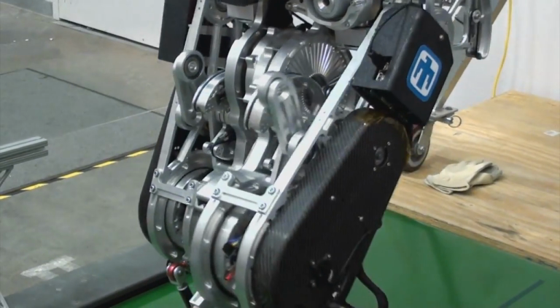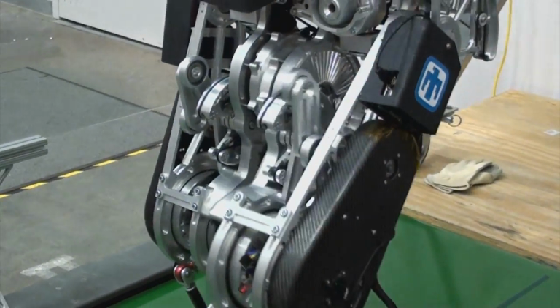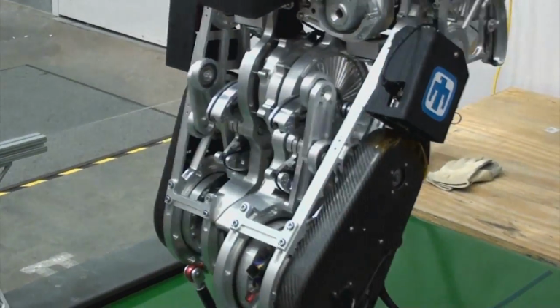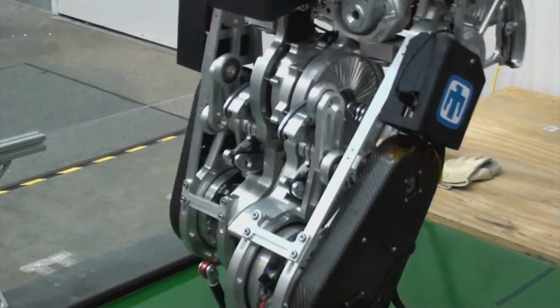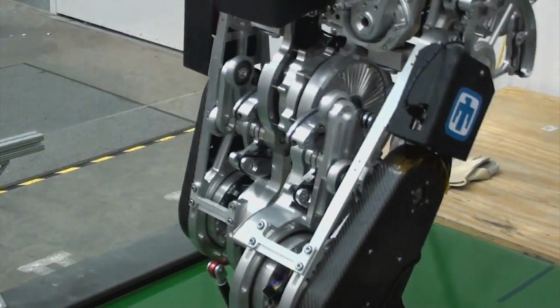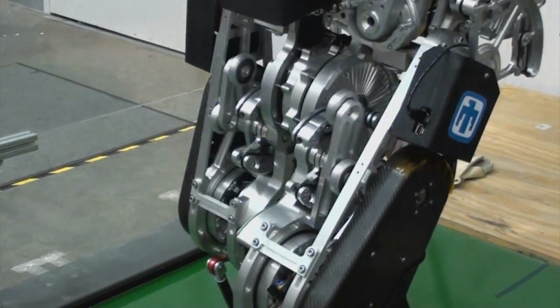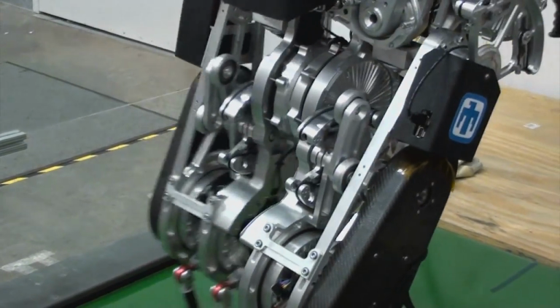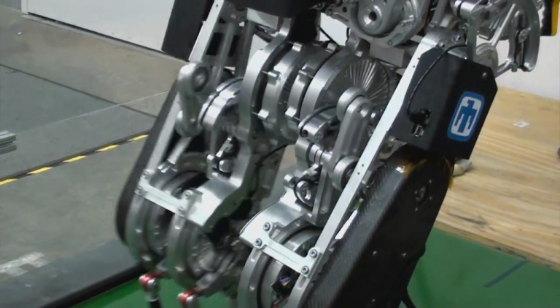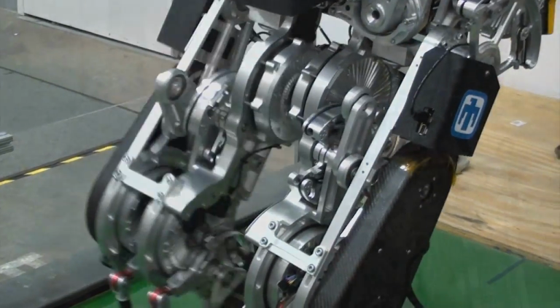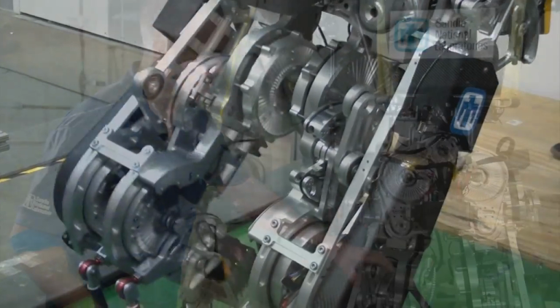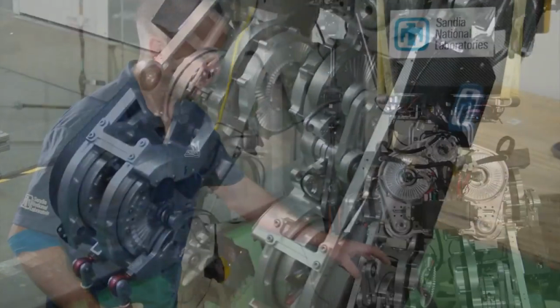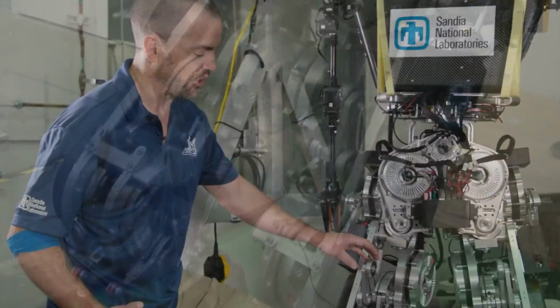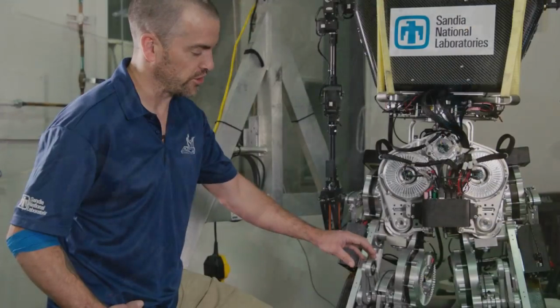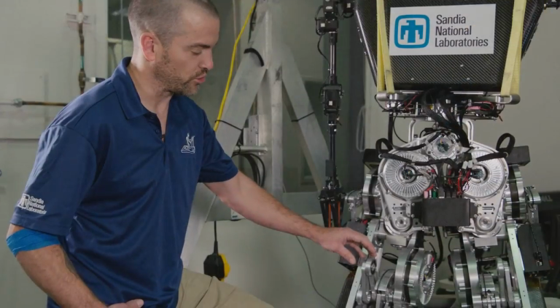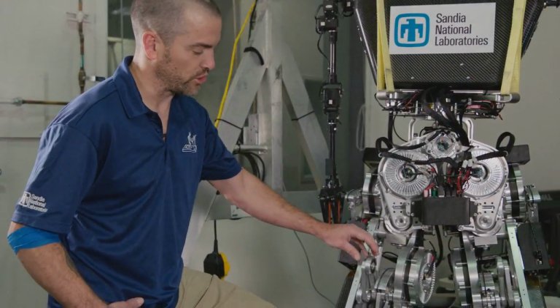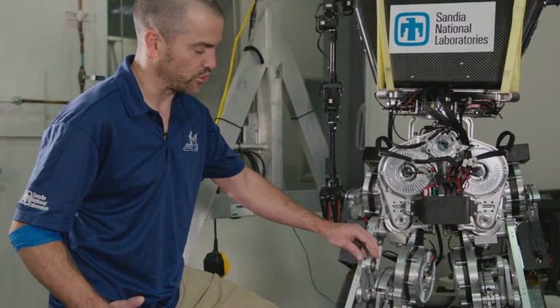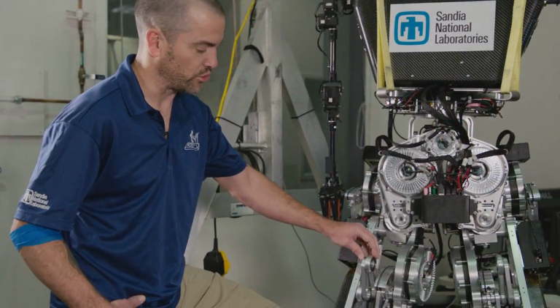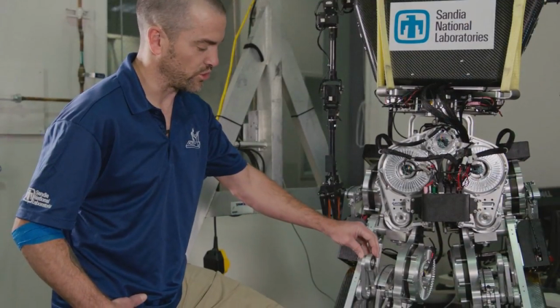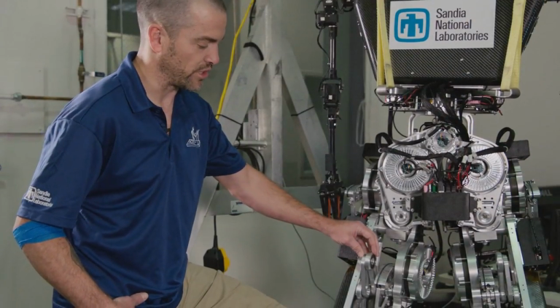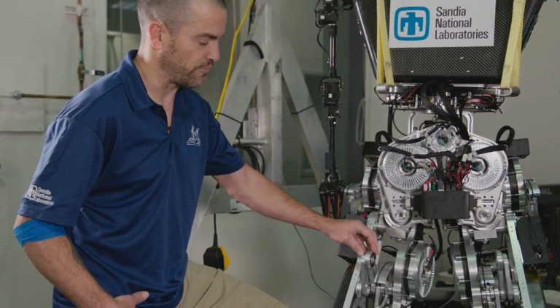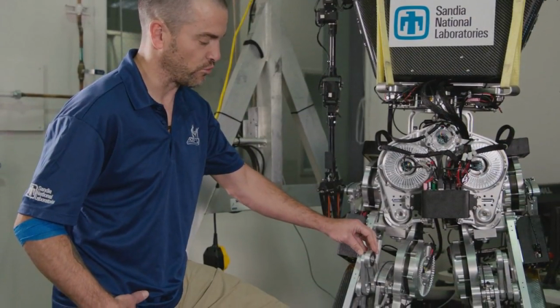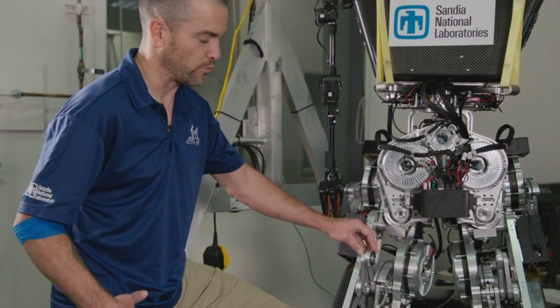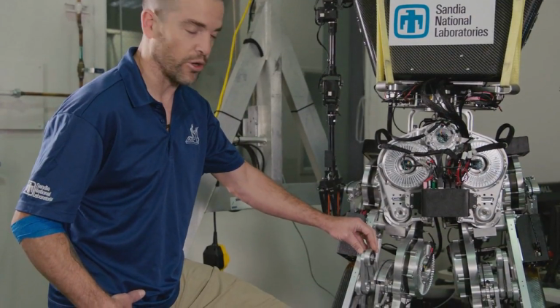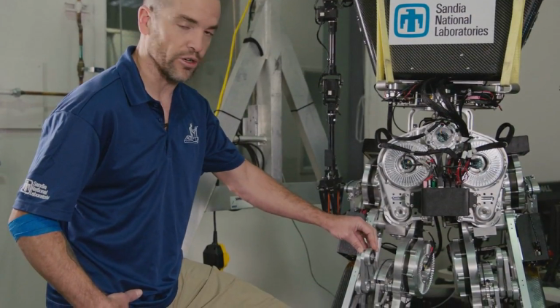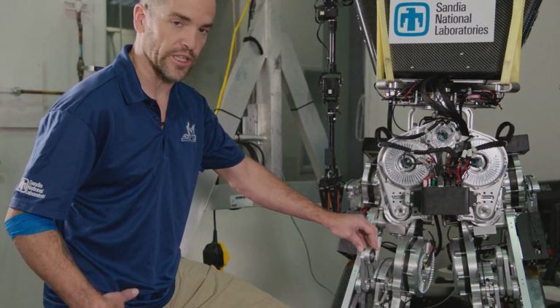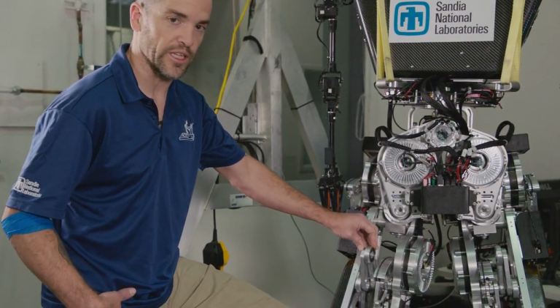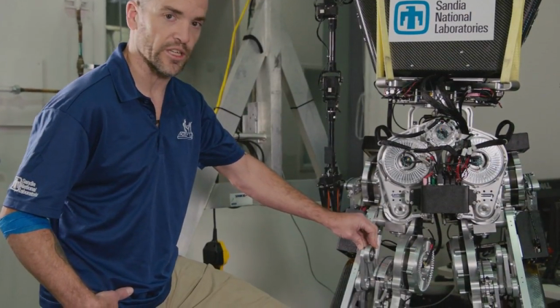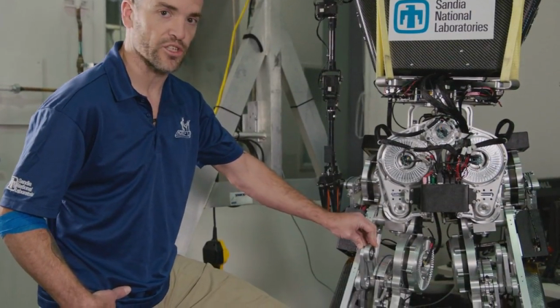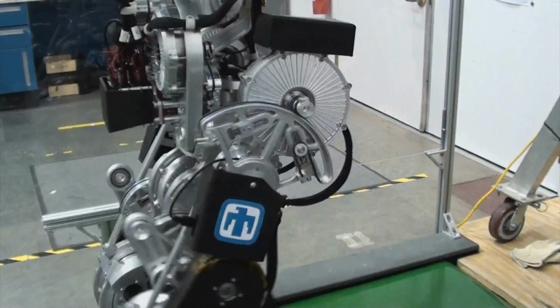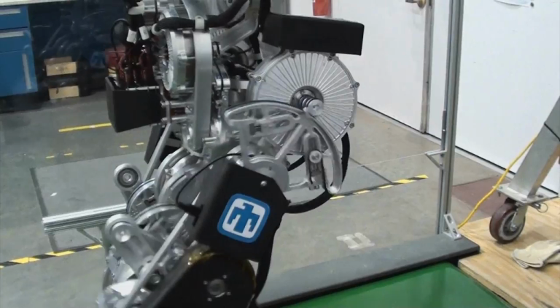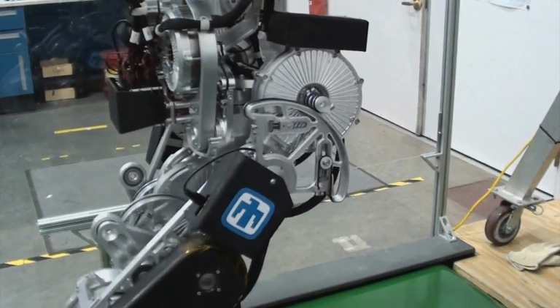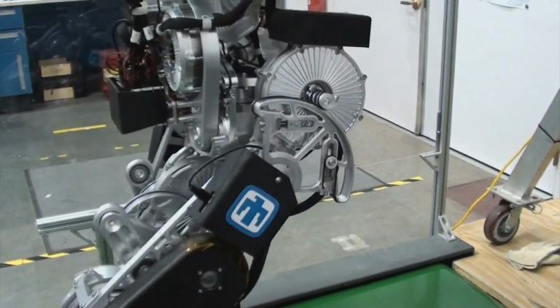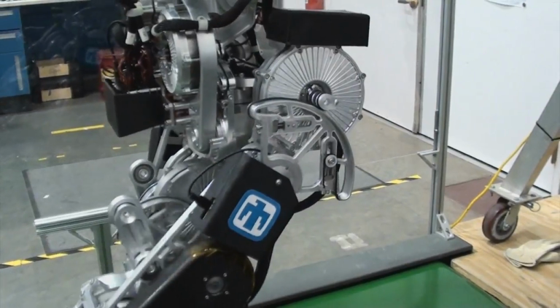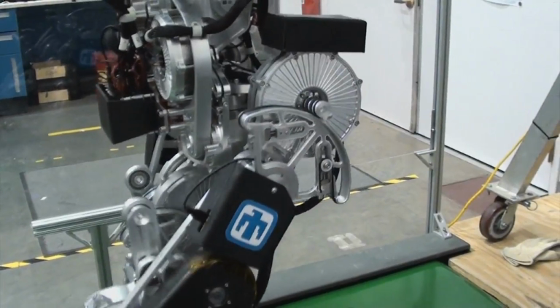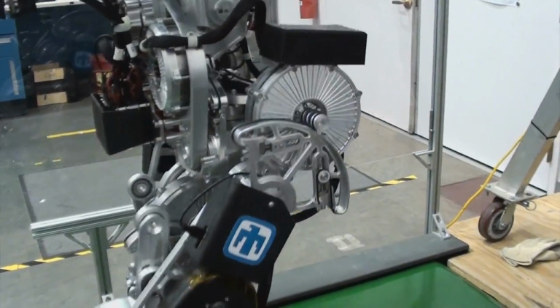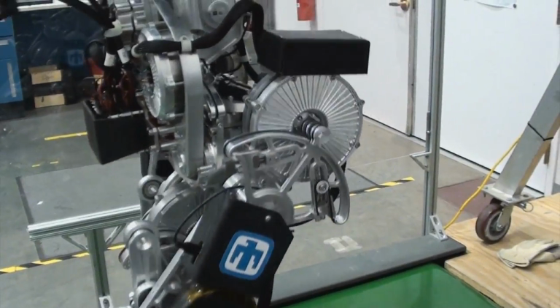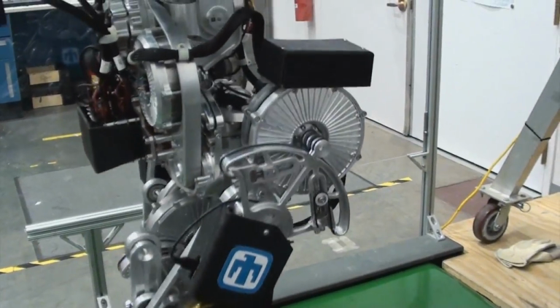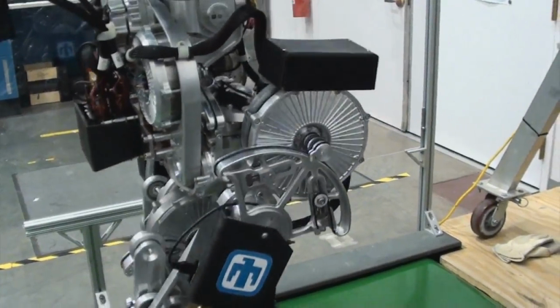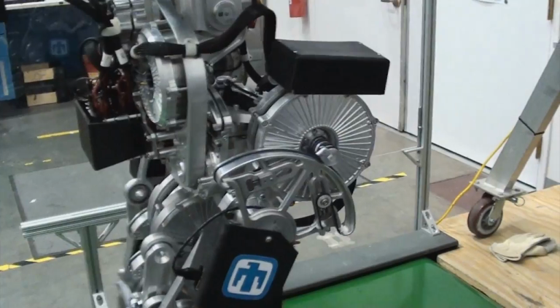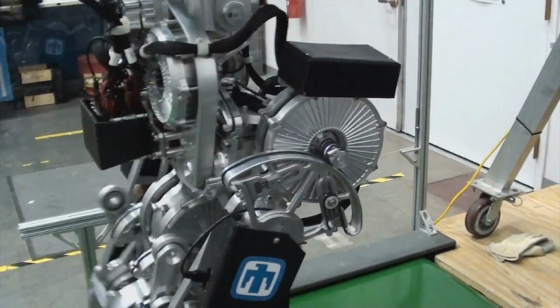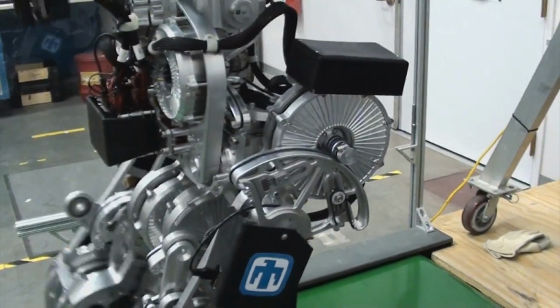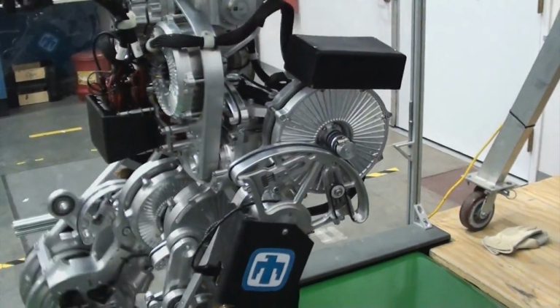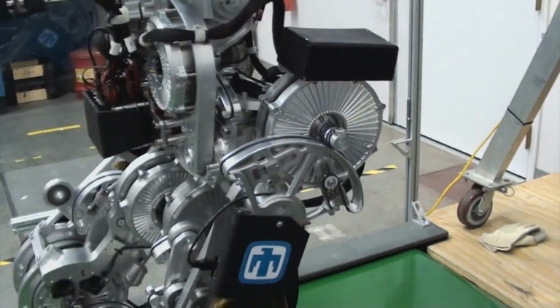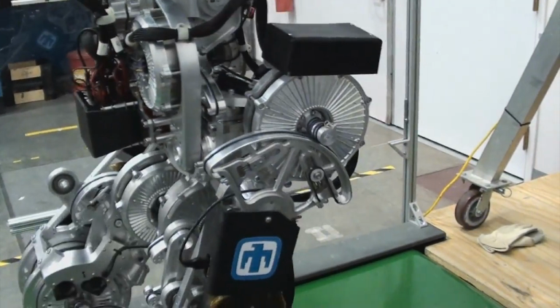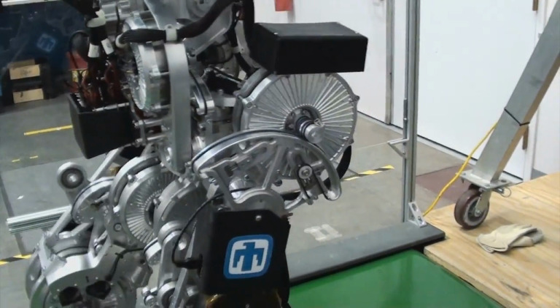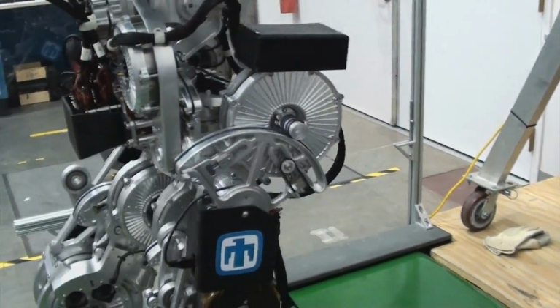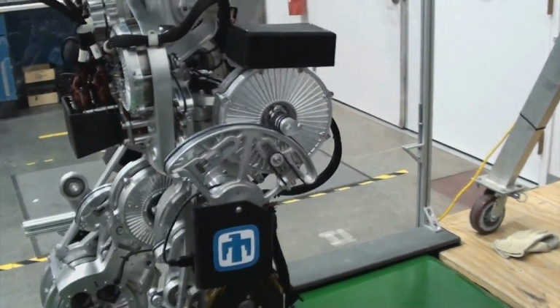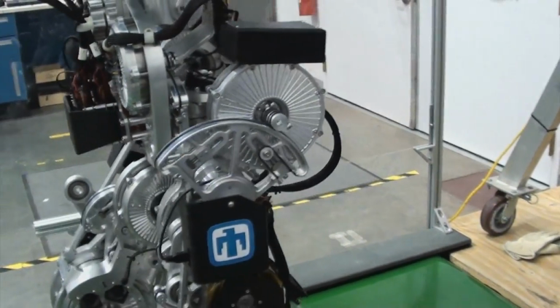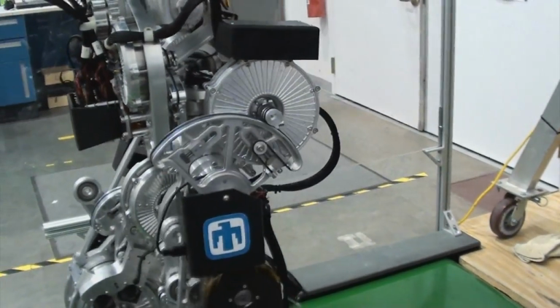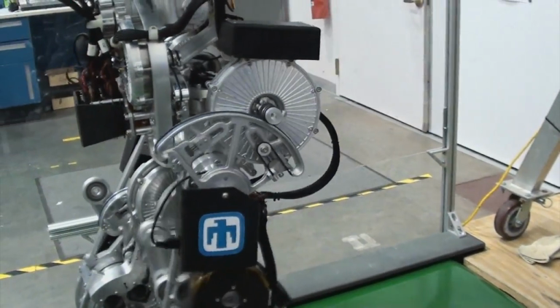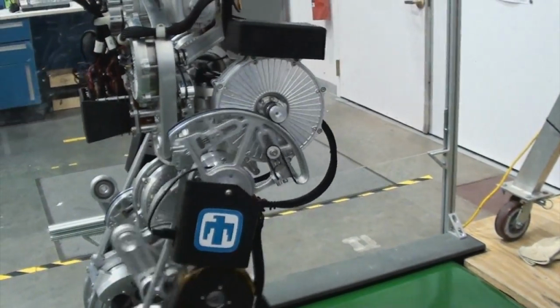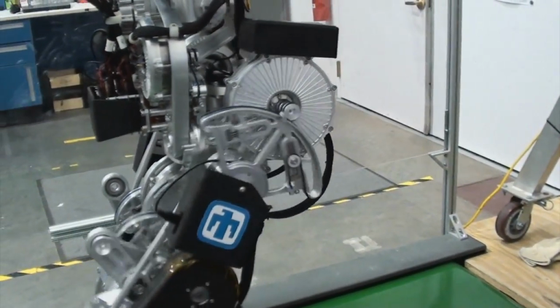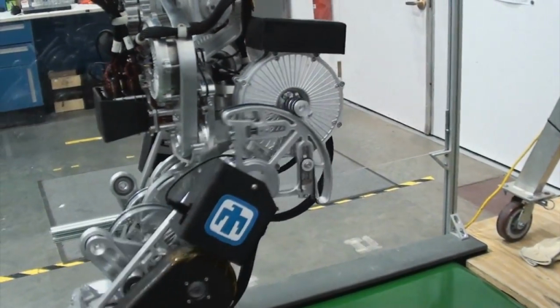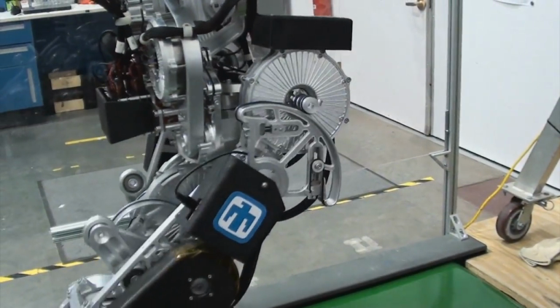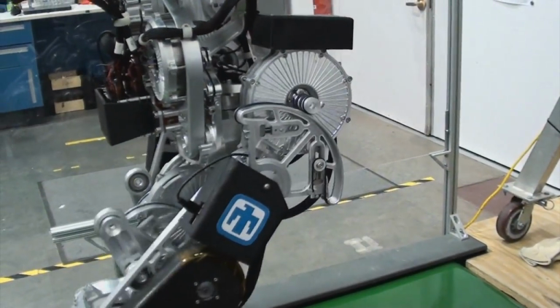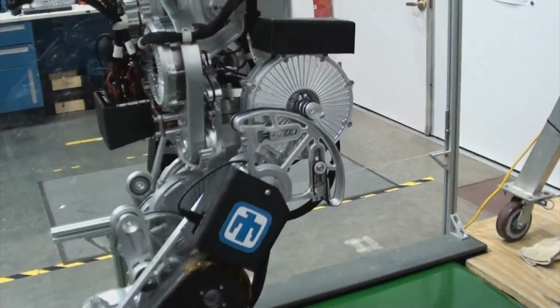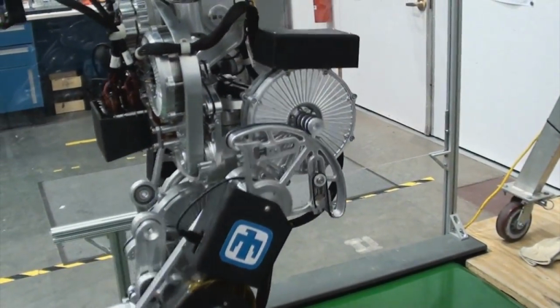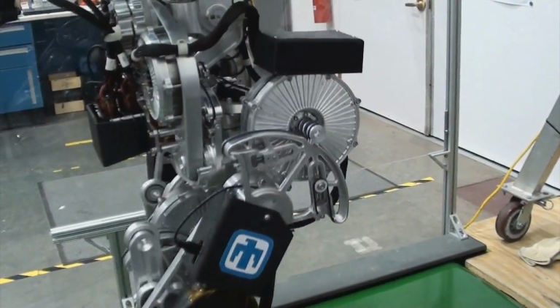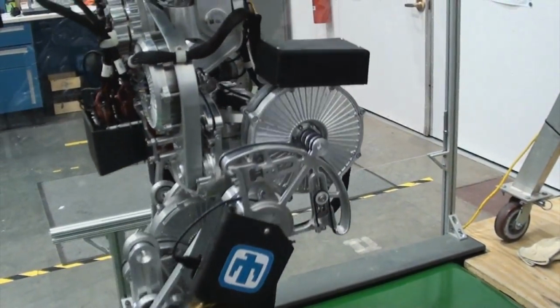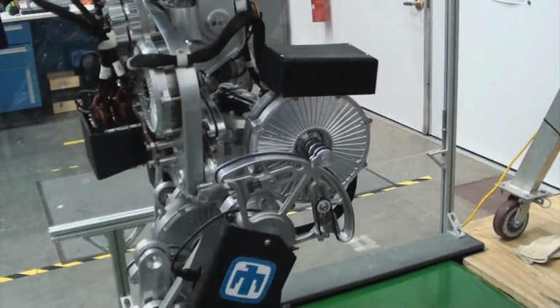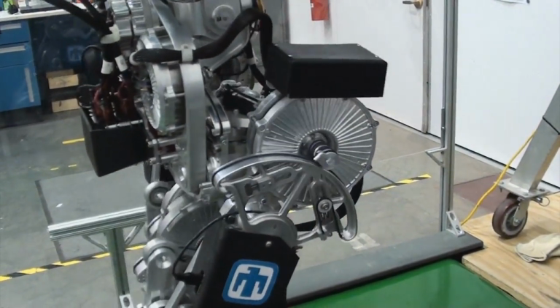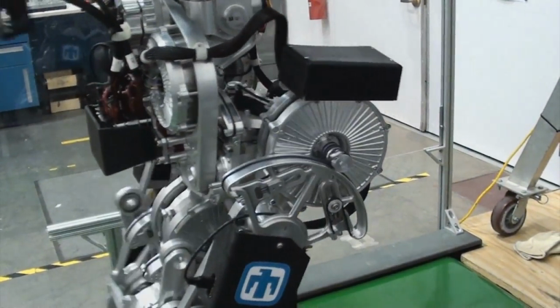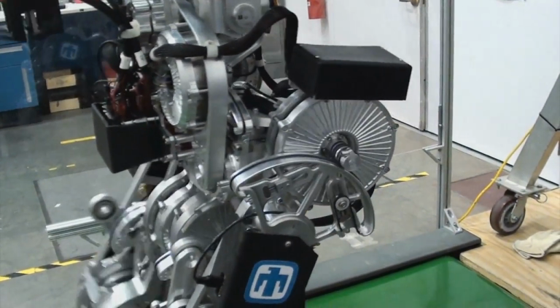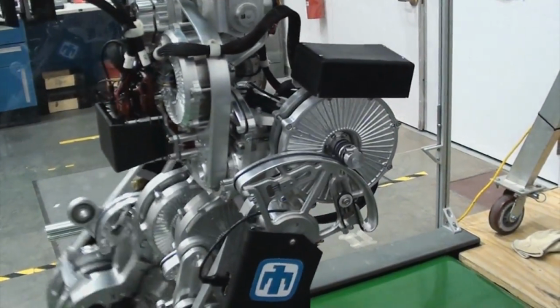For the knee joint, we also introduced a four-bar linkage, which gives us a position-dependent gear ratio that is optimized for stance and swing.